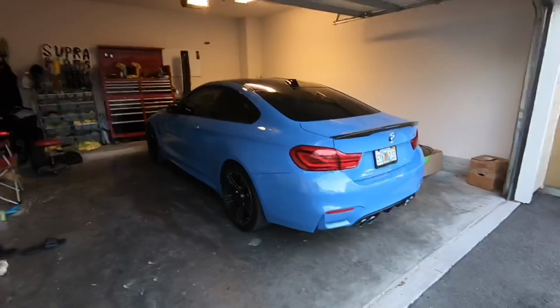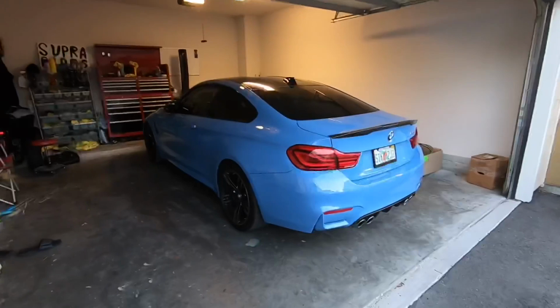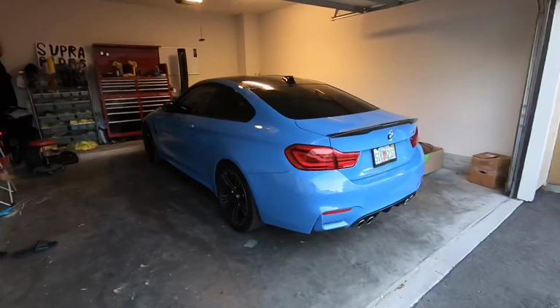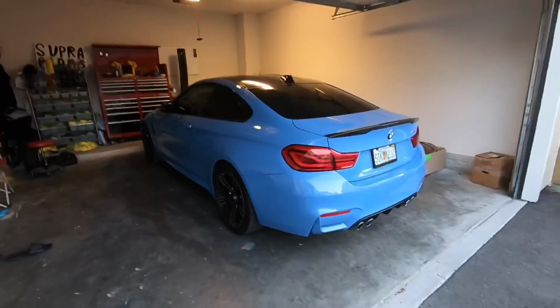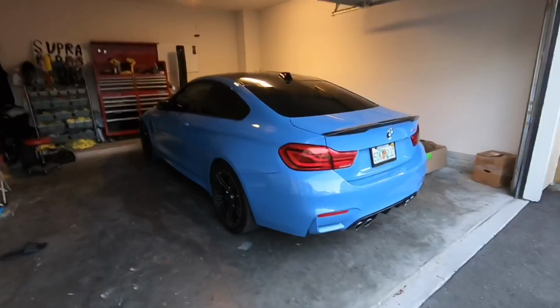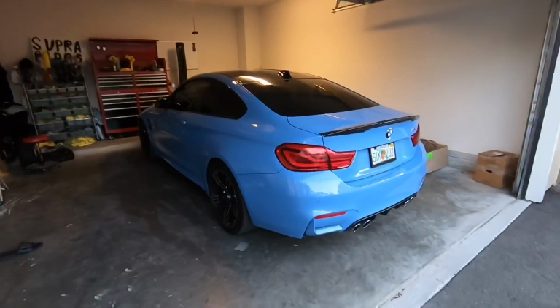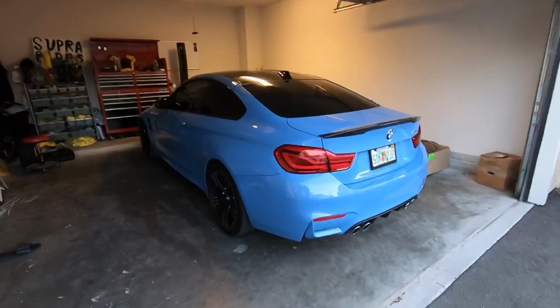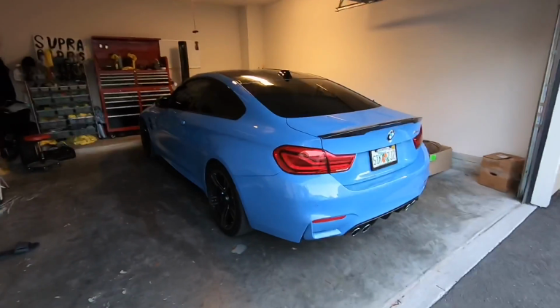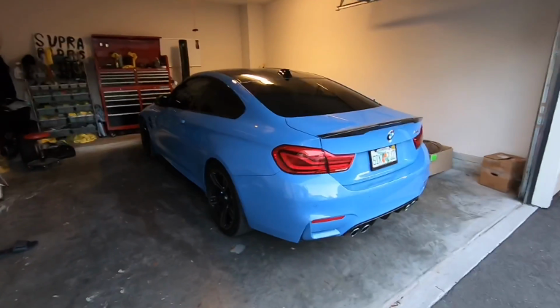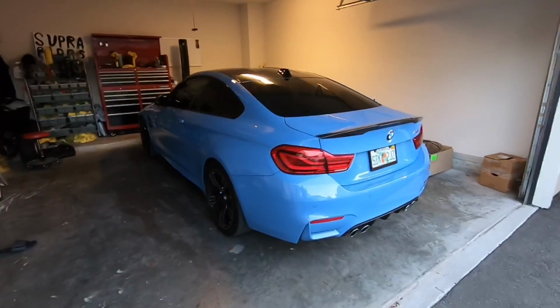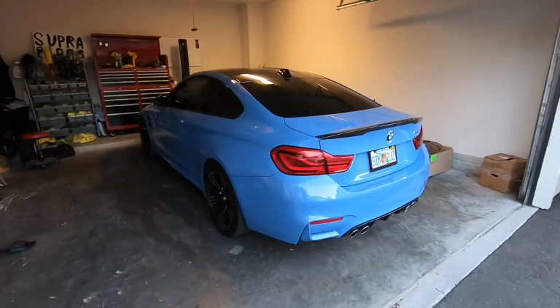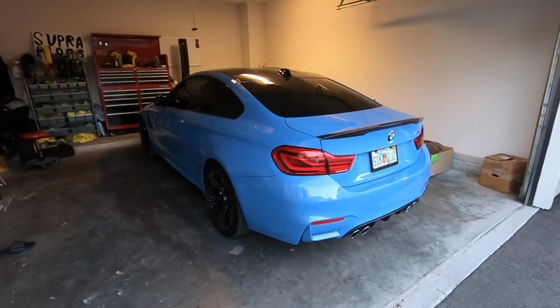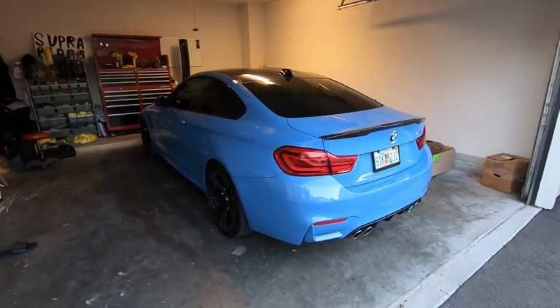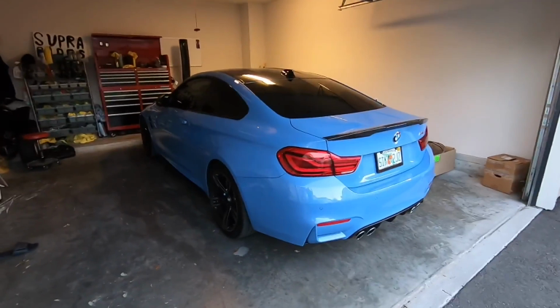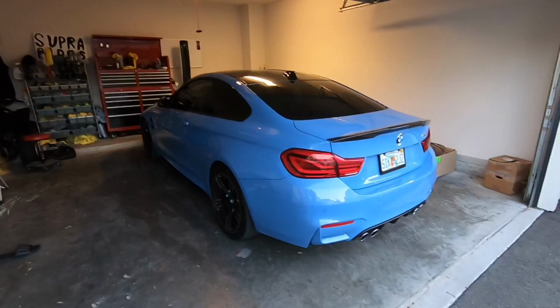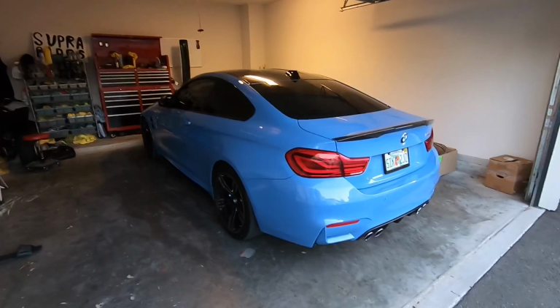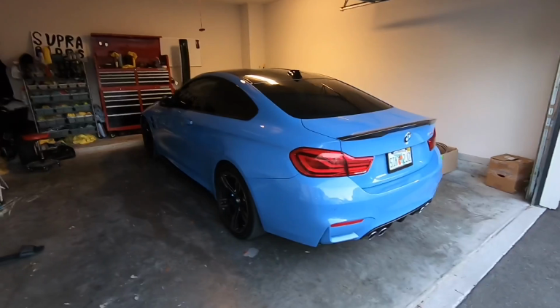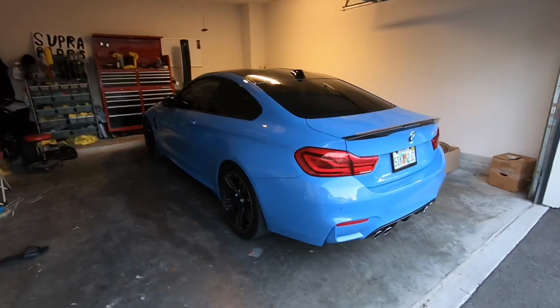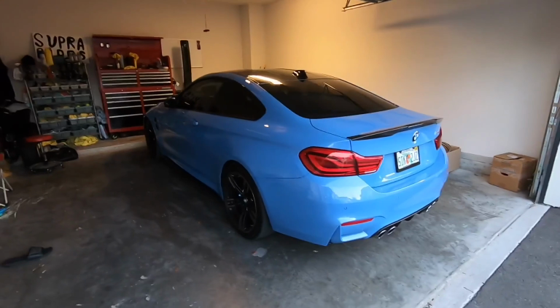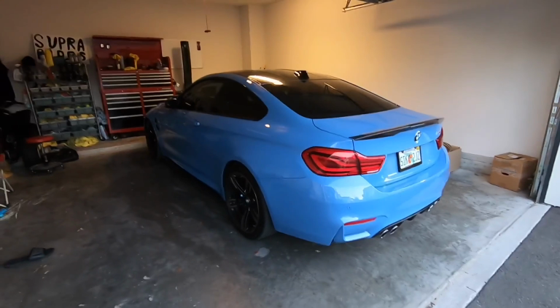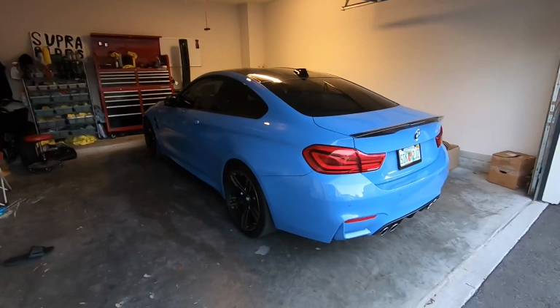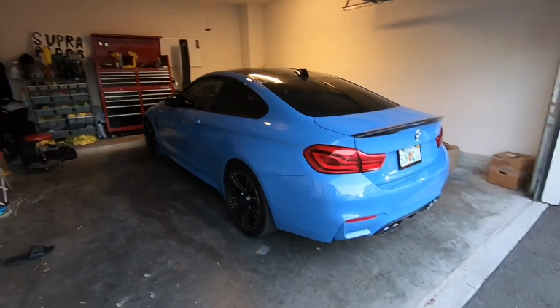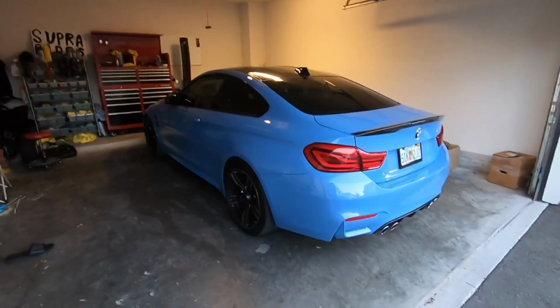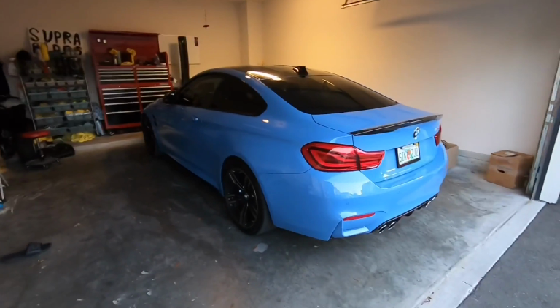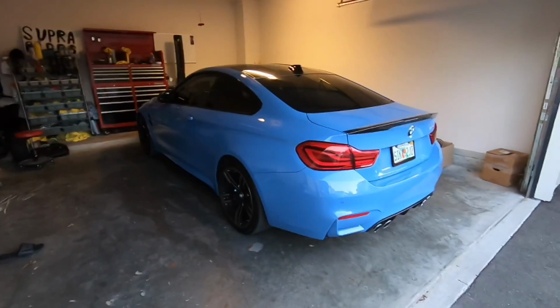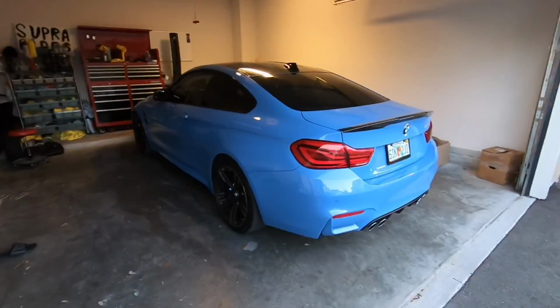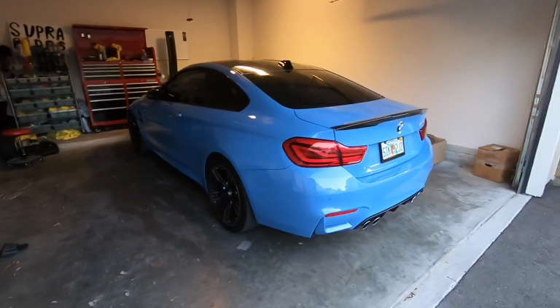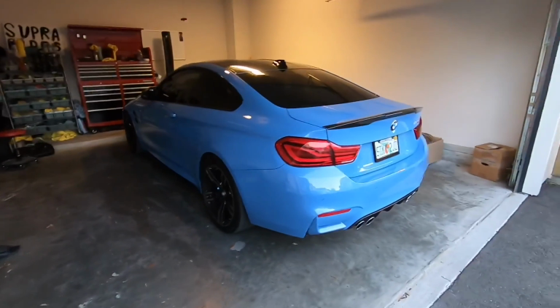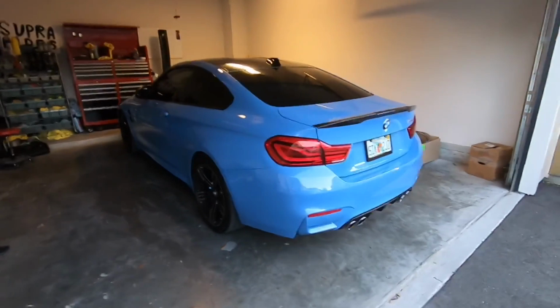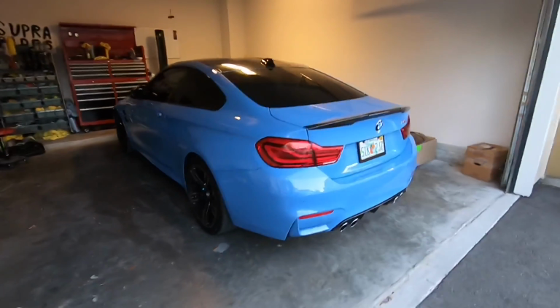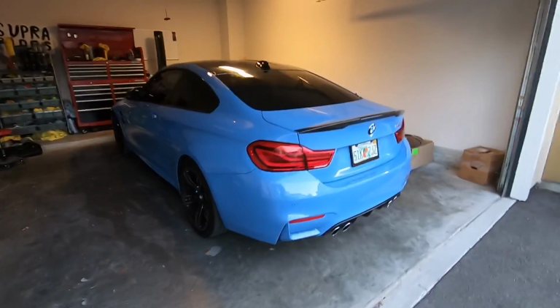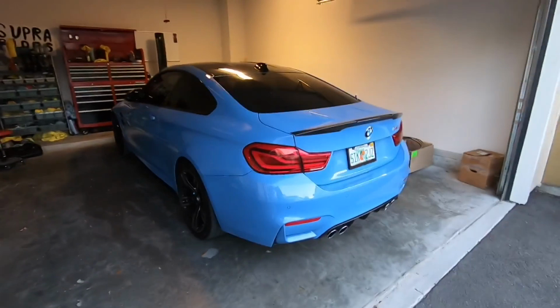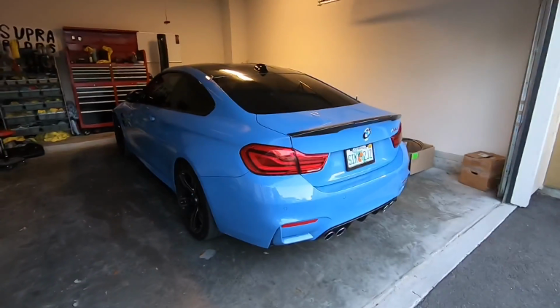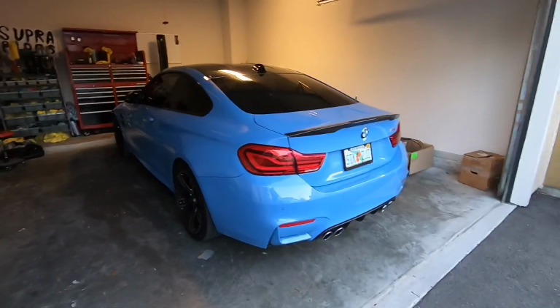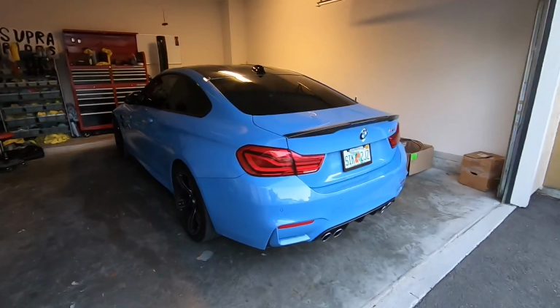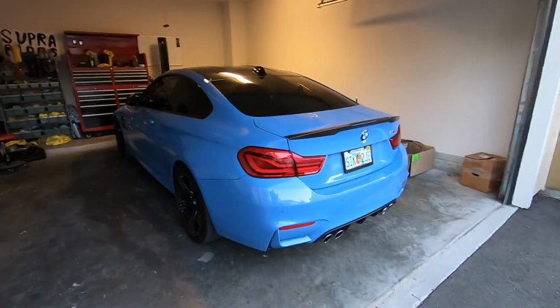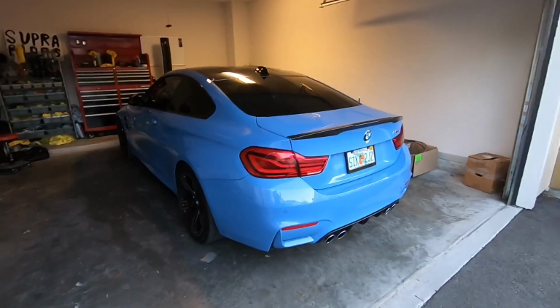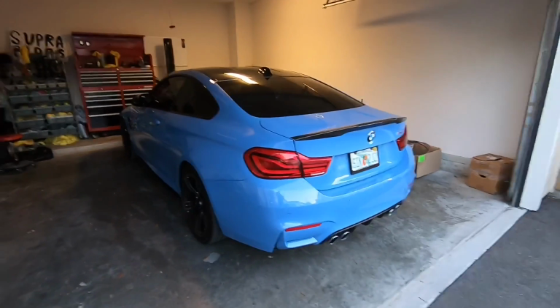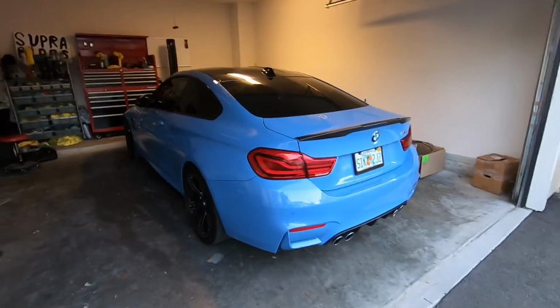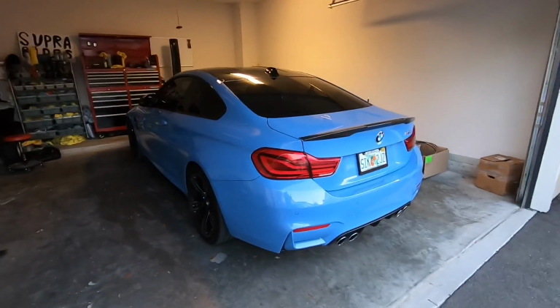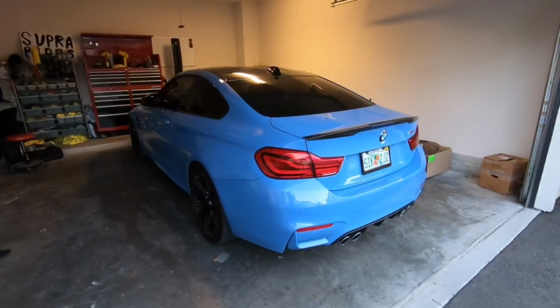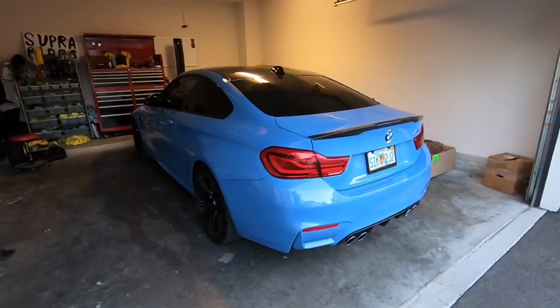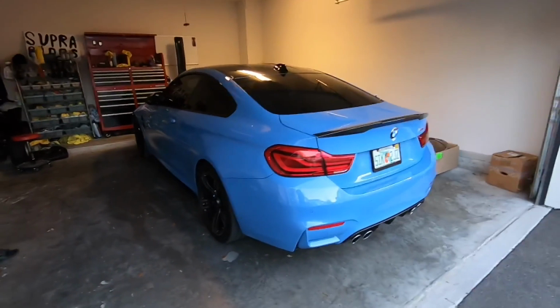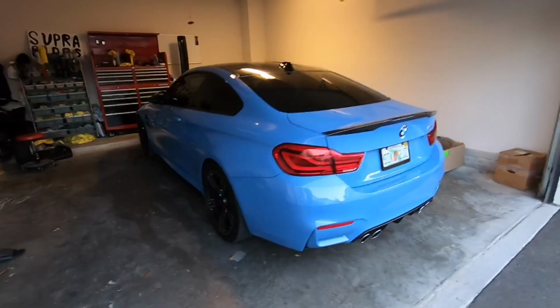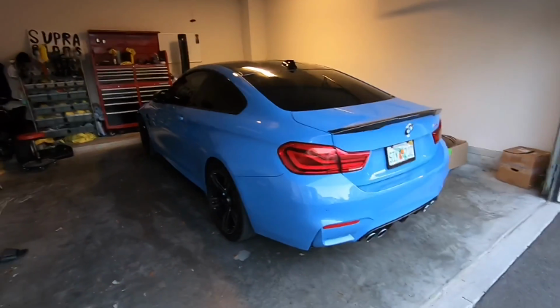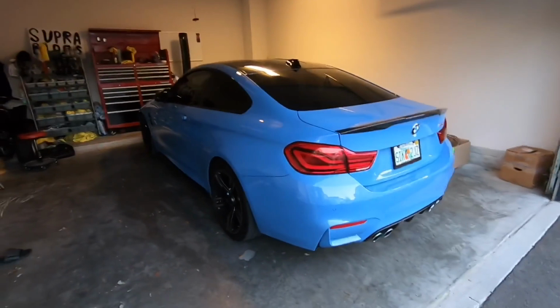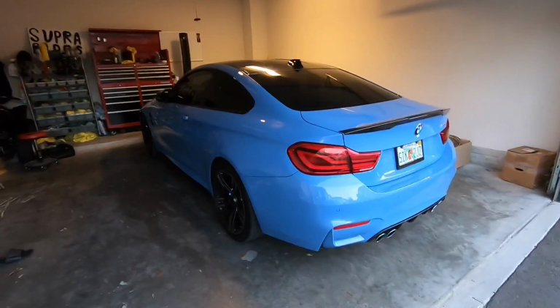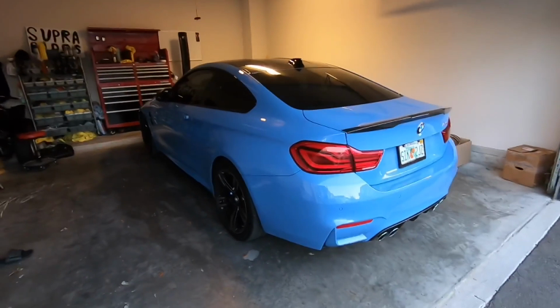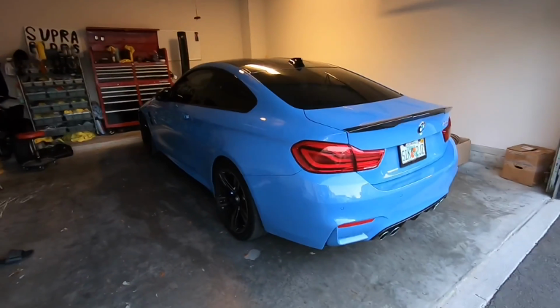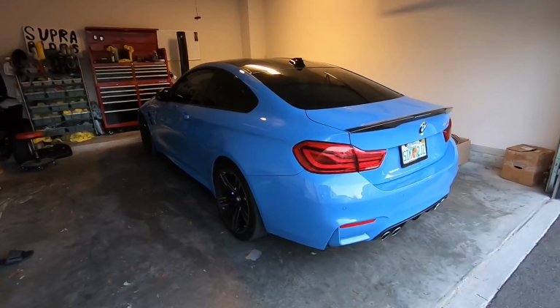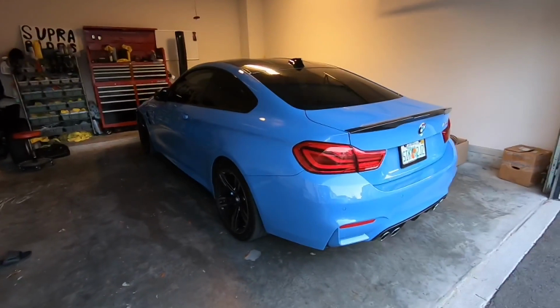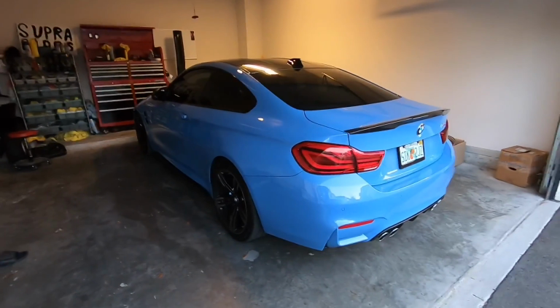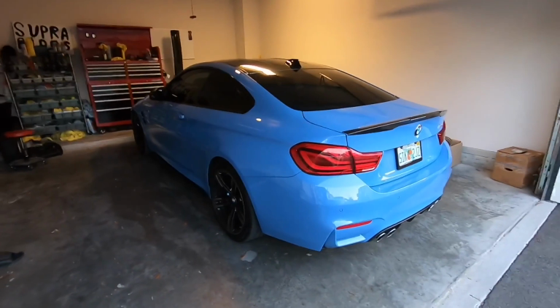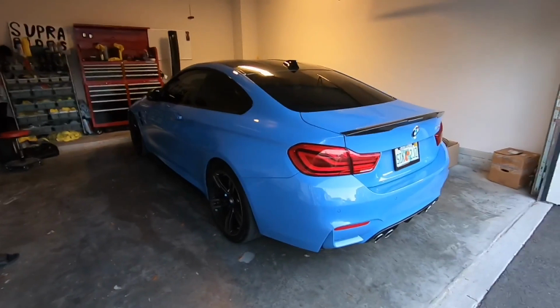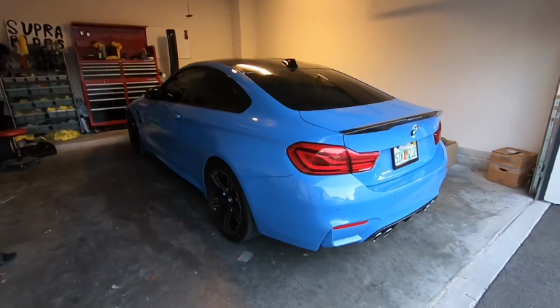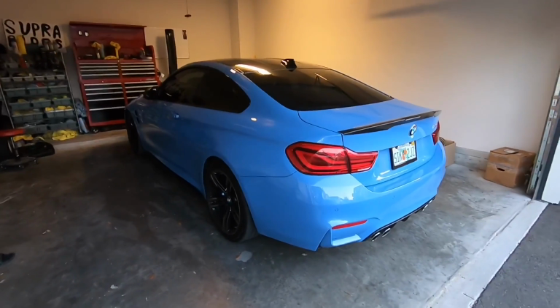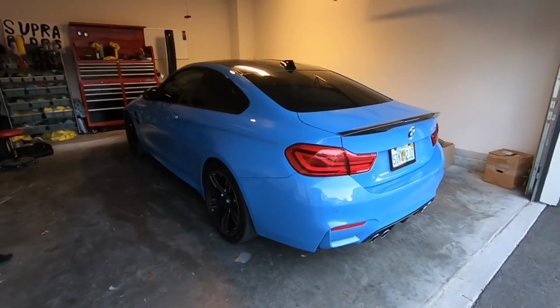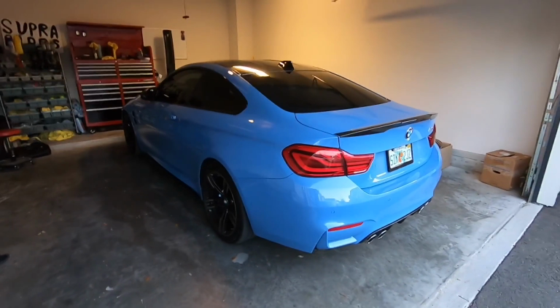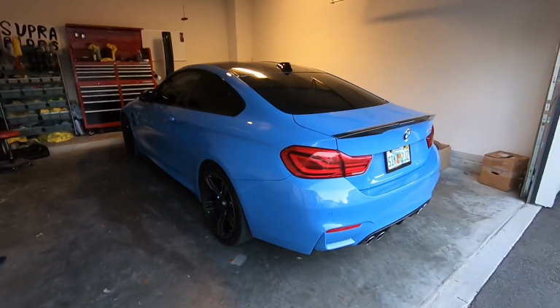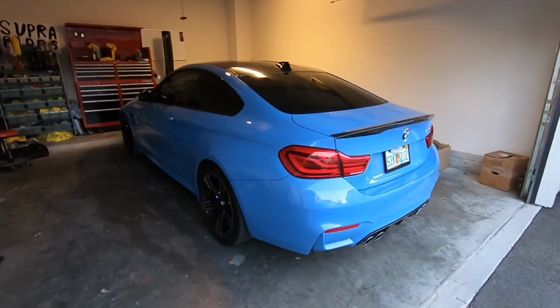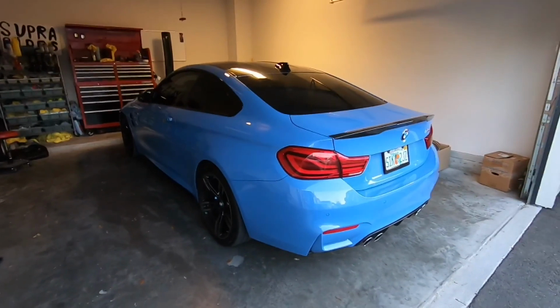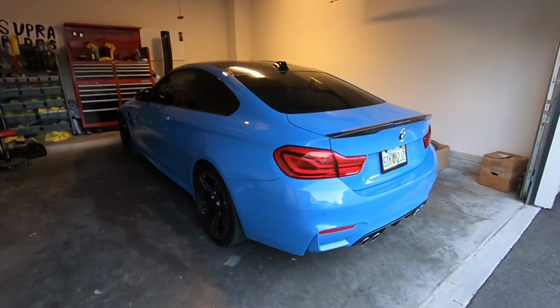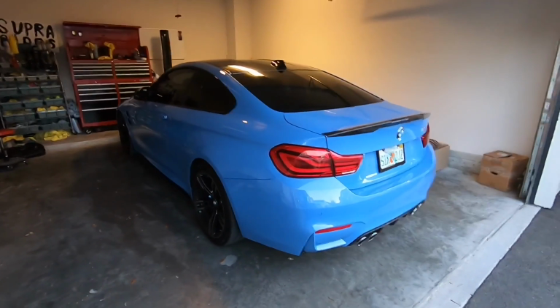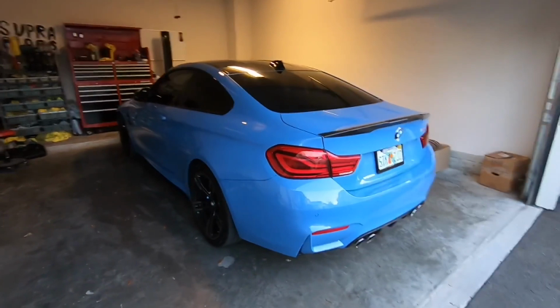Here it is — my 2018 BMW M4. It's Yasmarina blue and I'm absolutely in love with the car and the color.